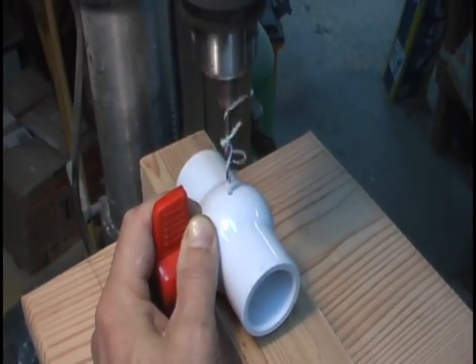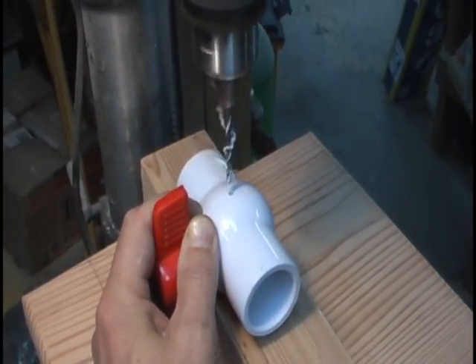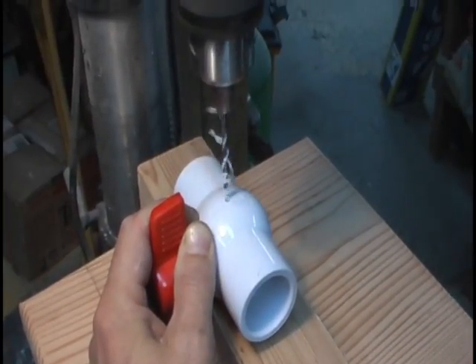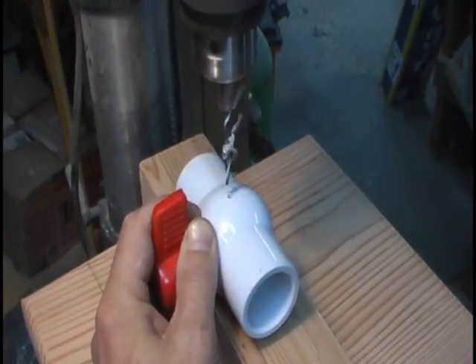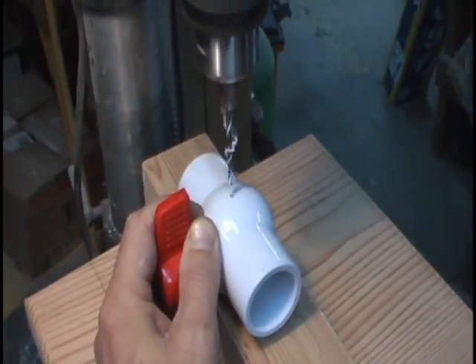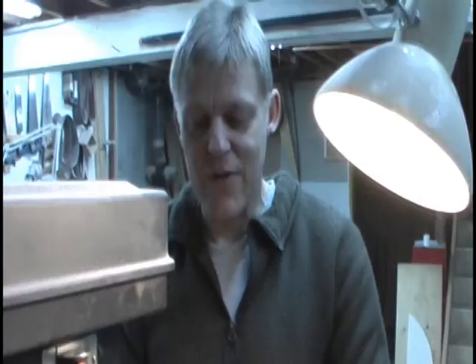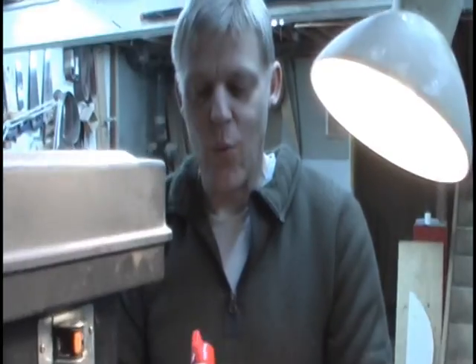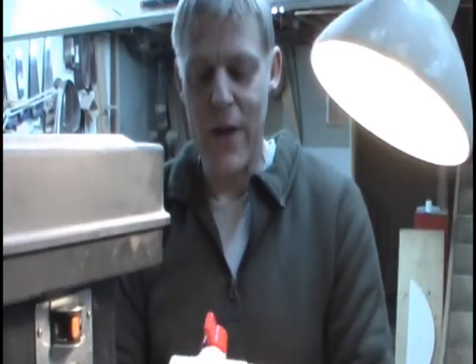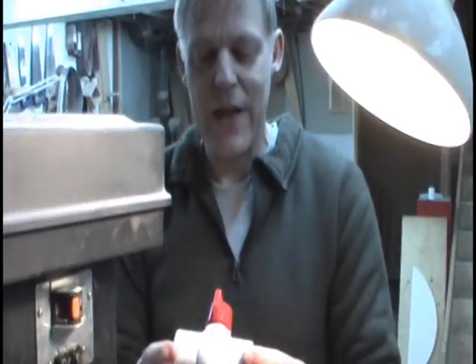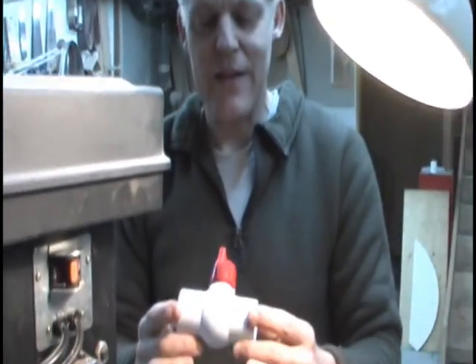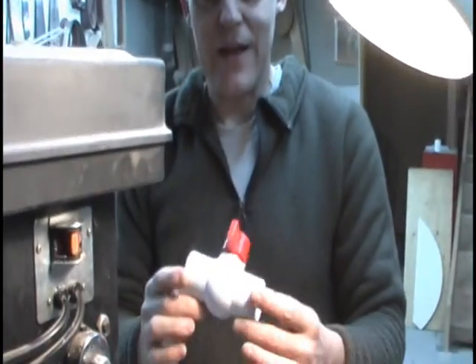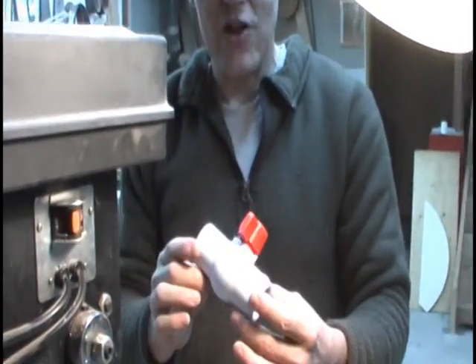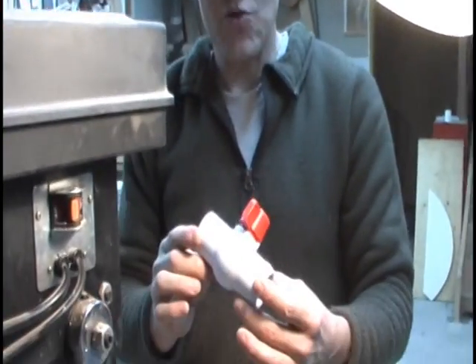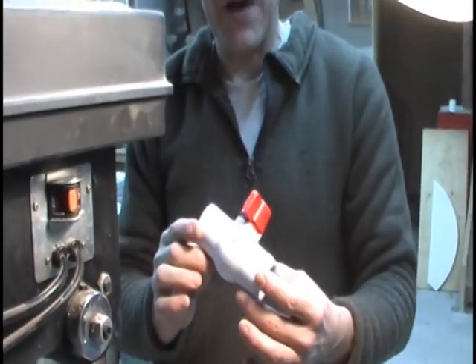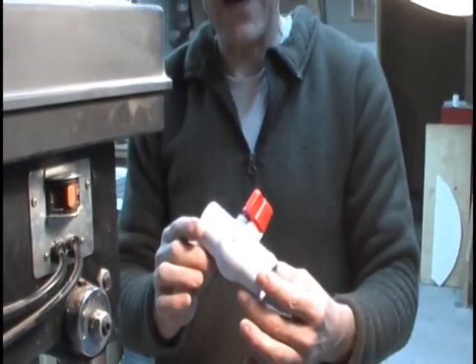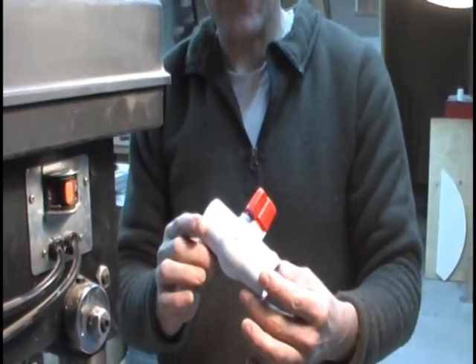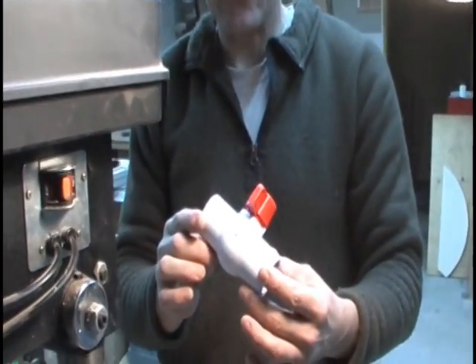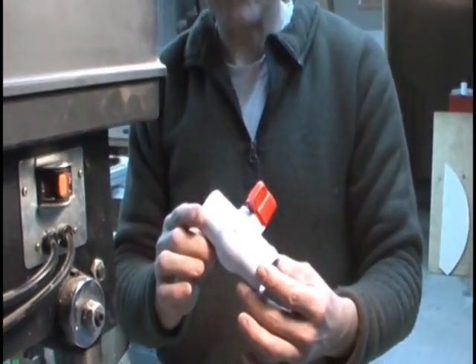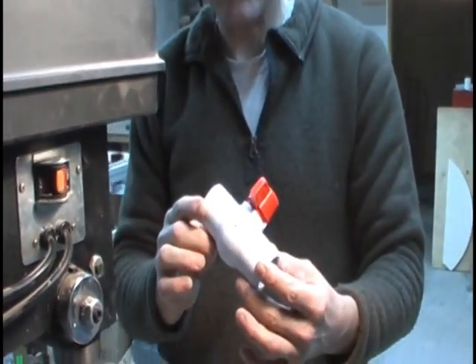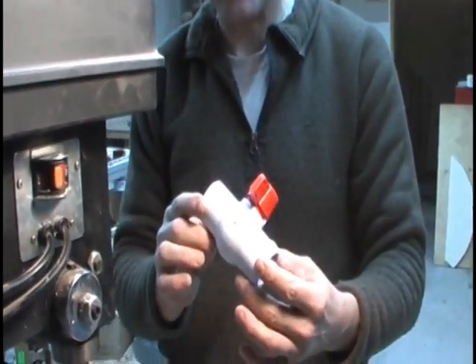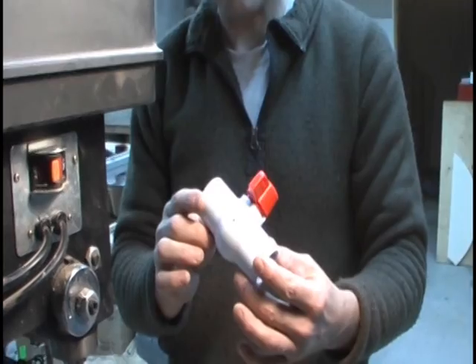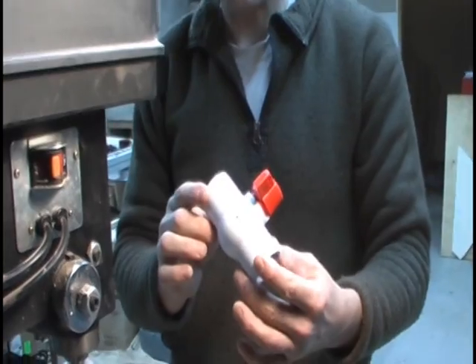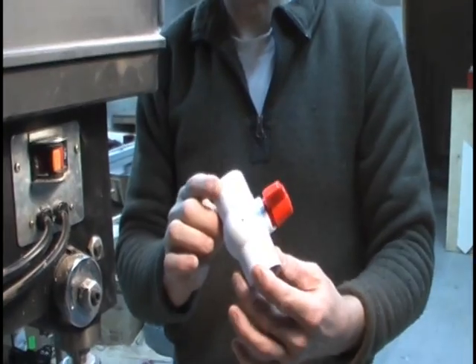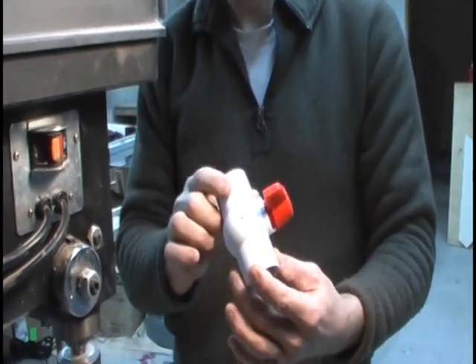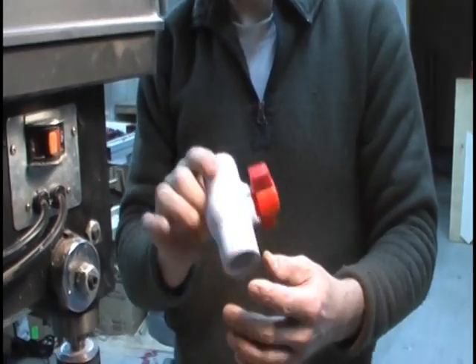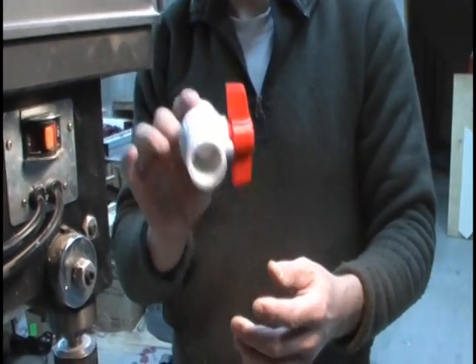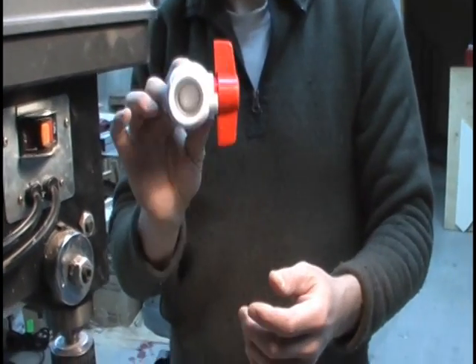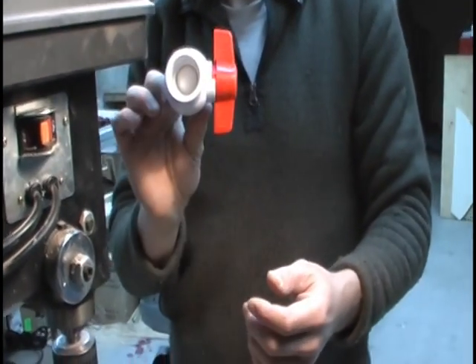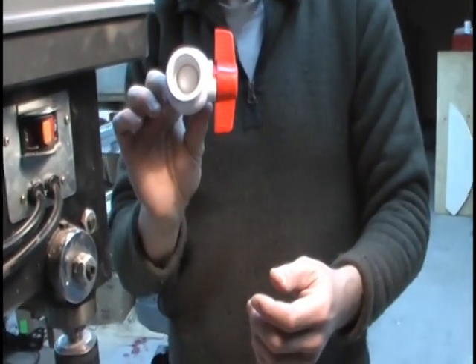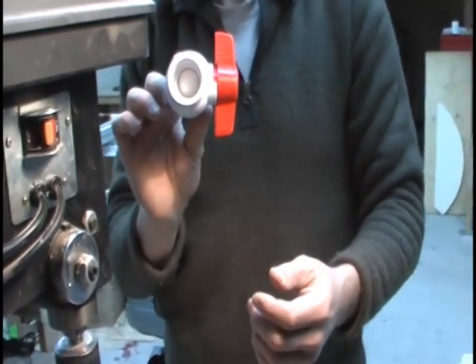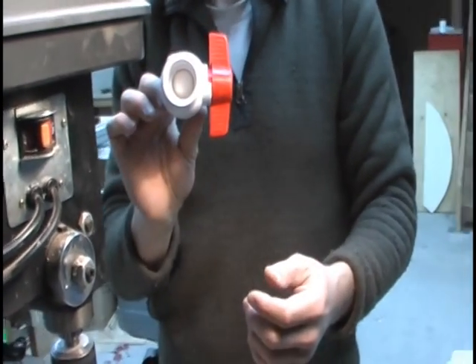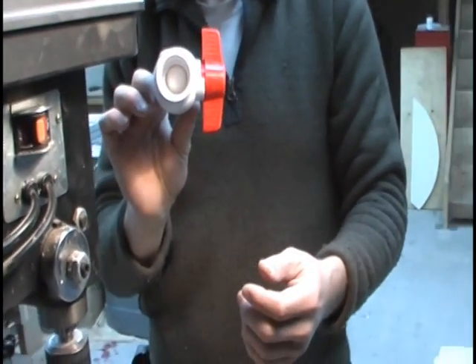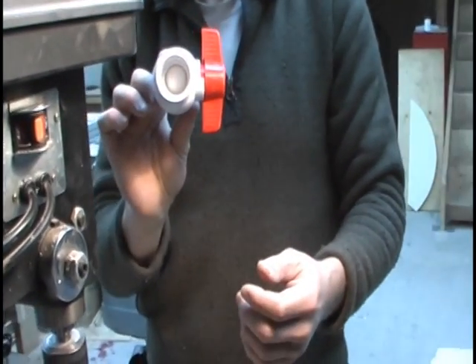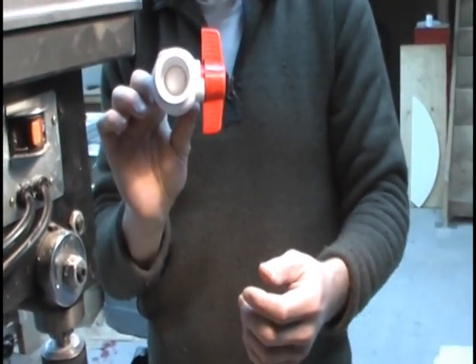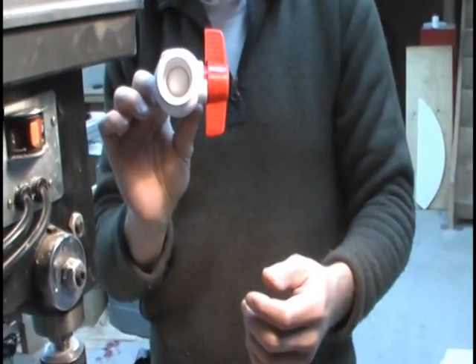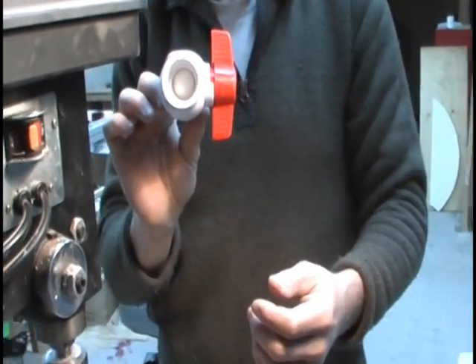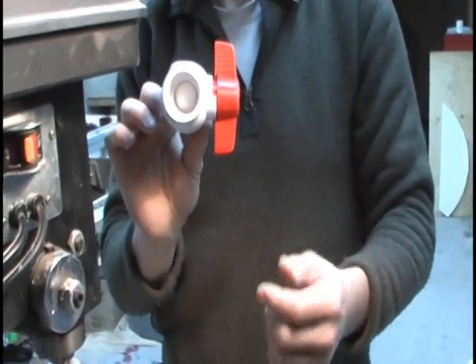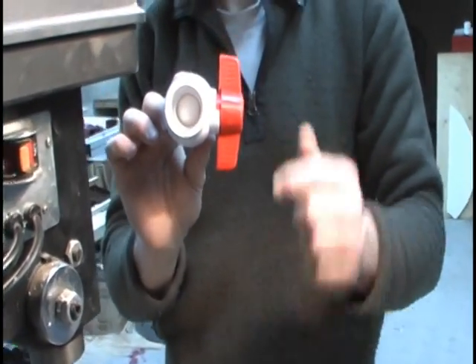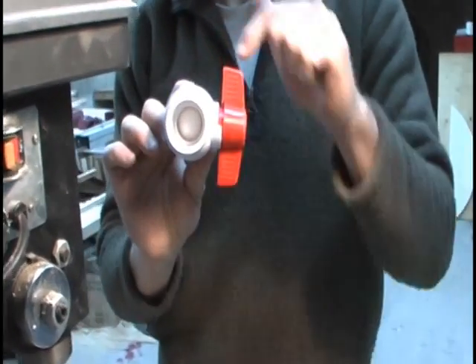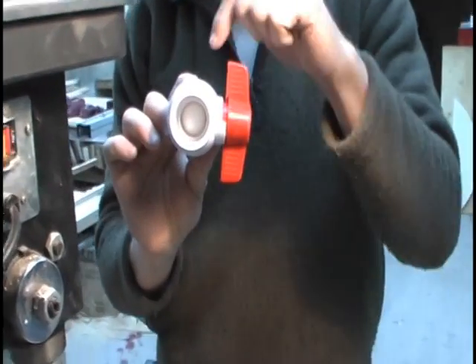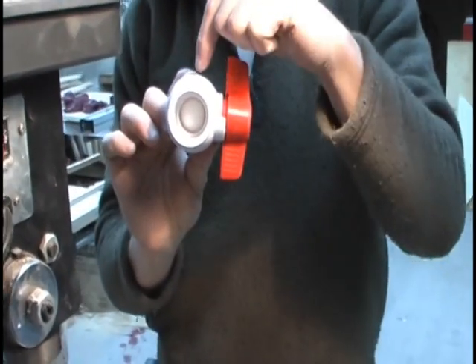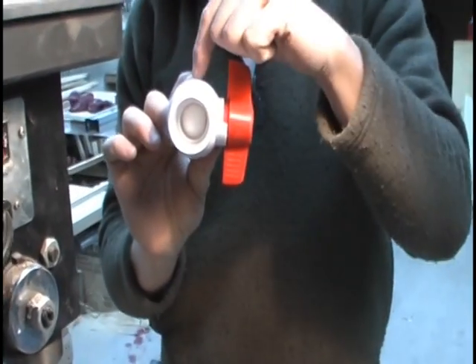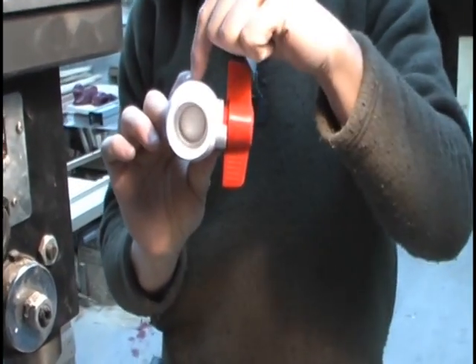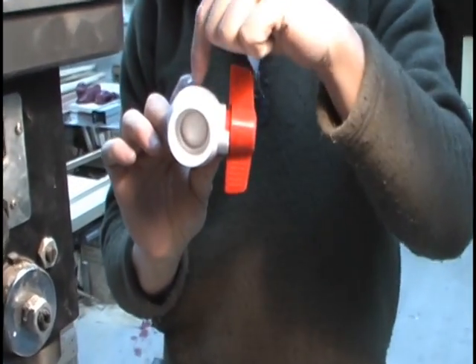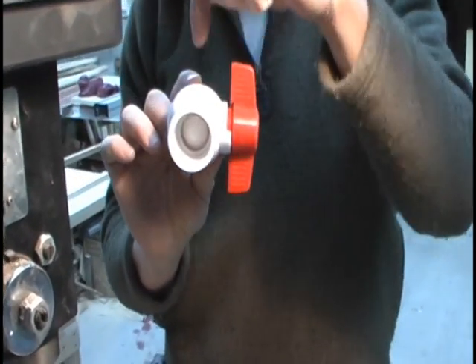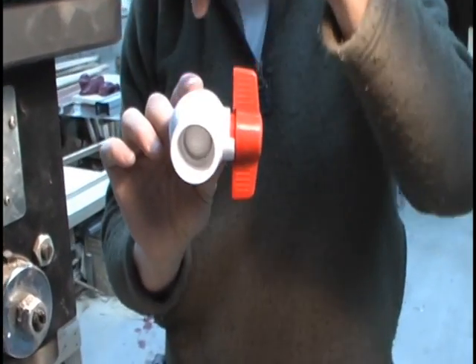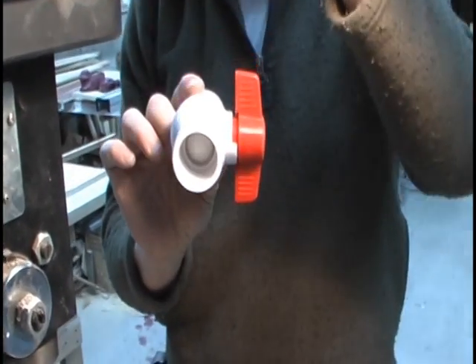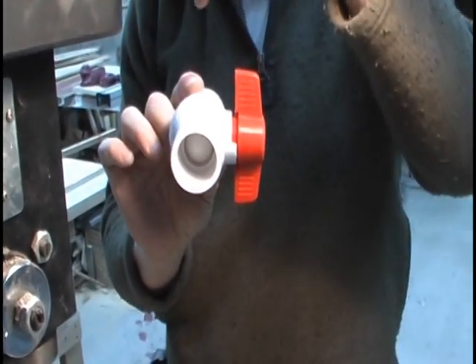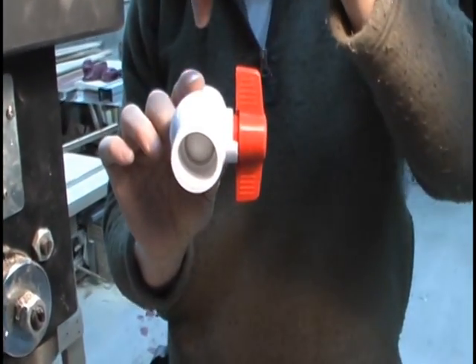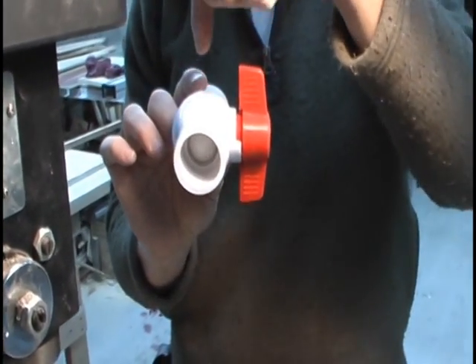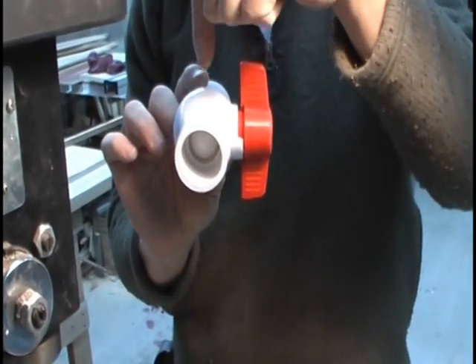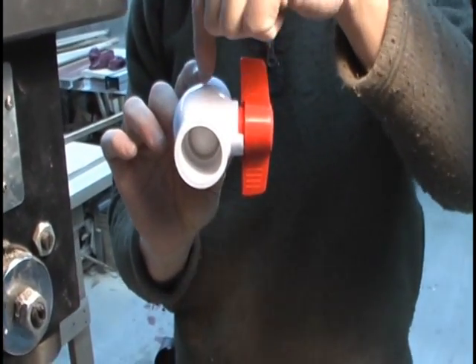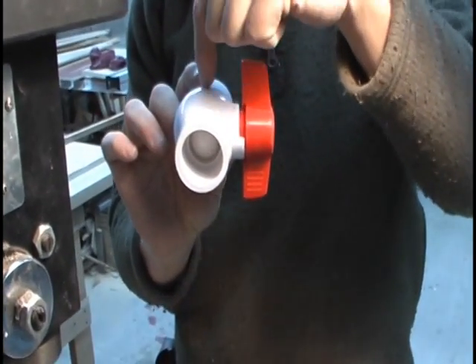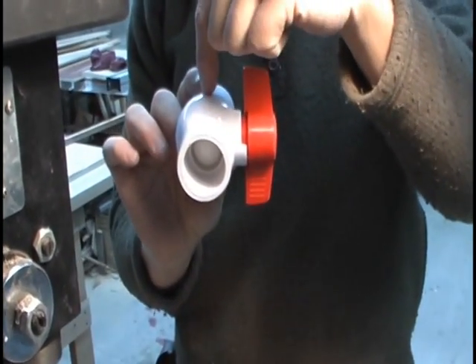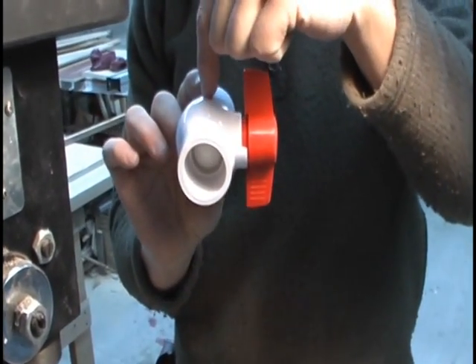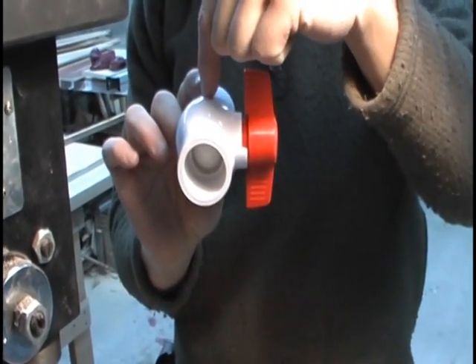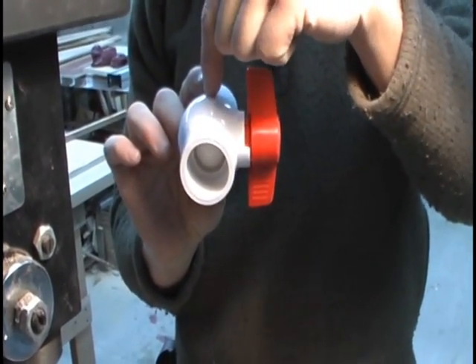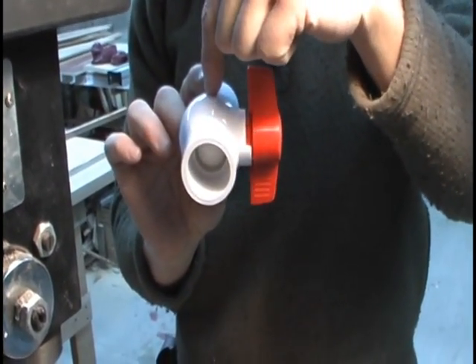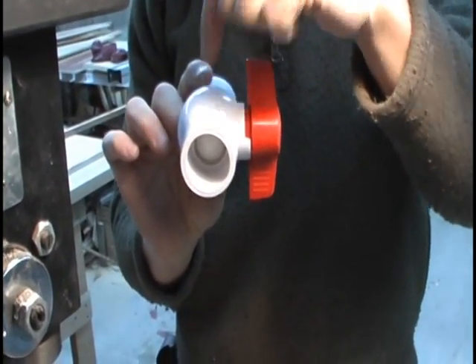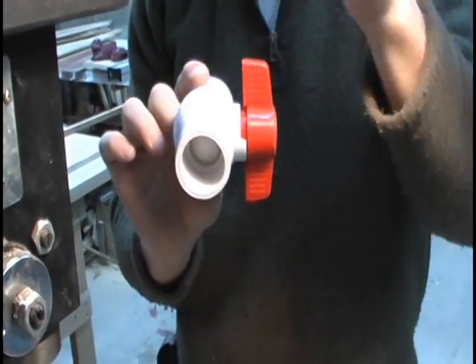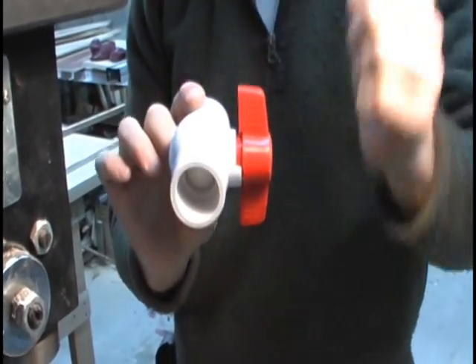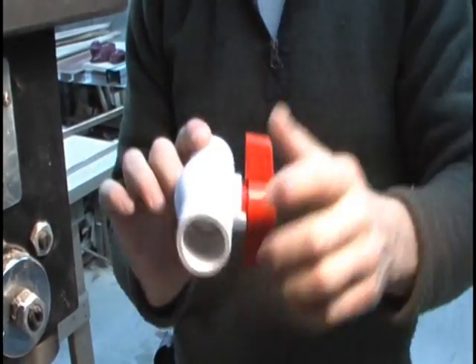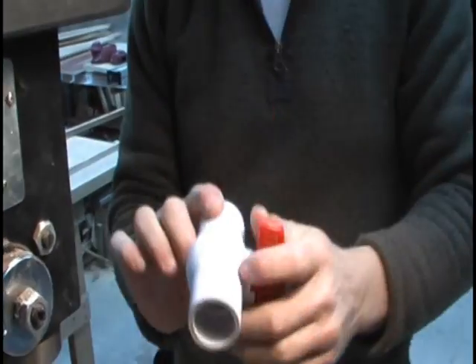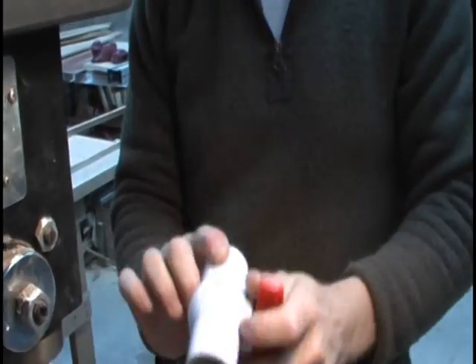That's the 1 1/8 inch pilot hole drilled through. The valve is still shut. The open hole is where we drilled the hole through here.